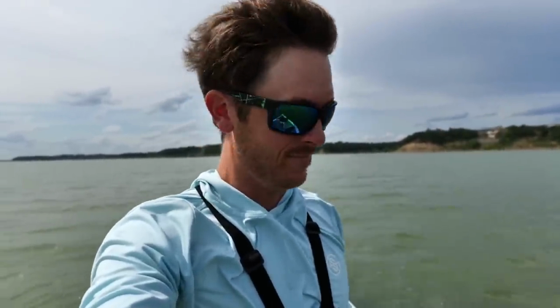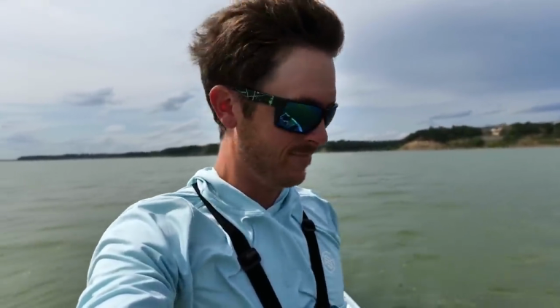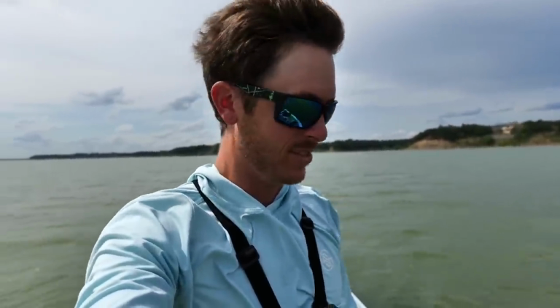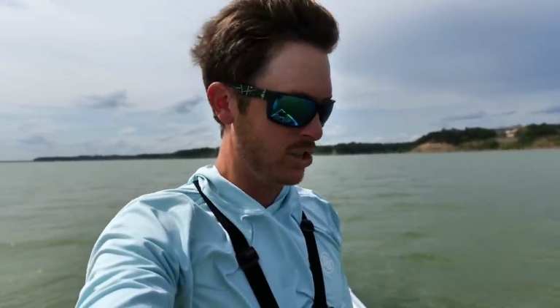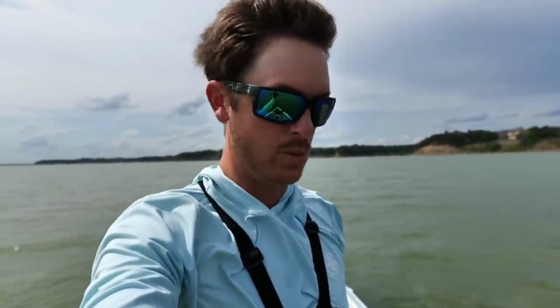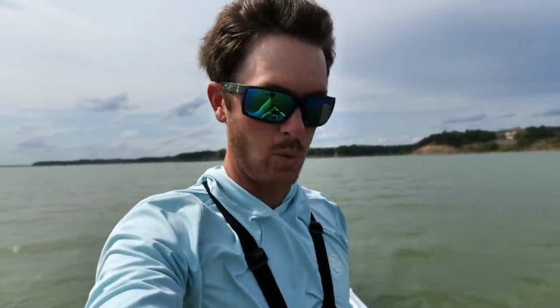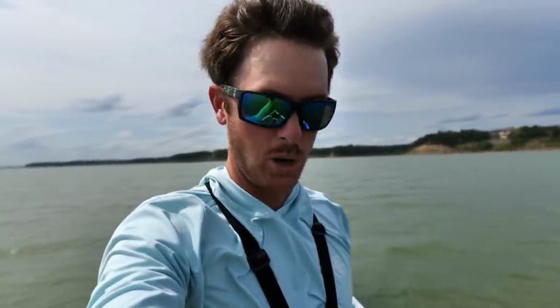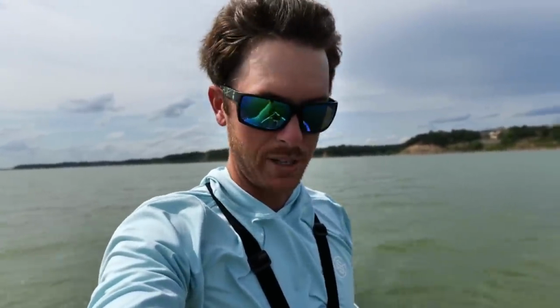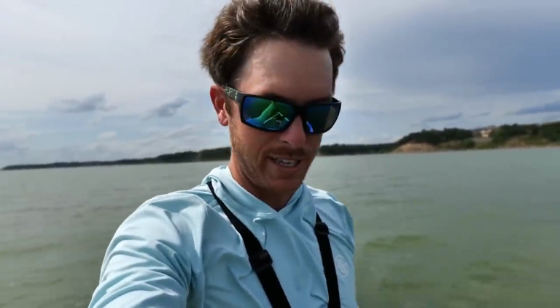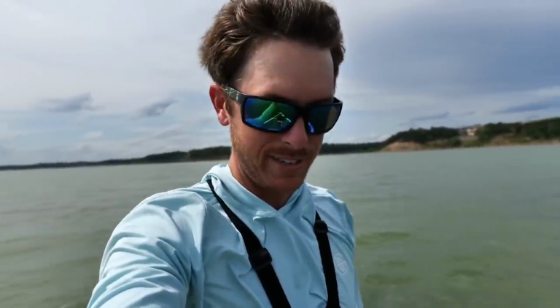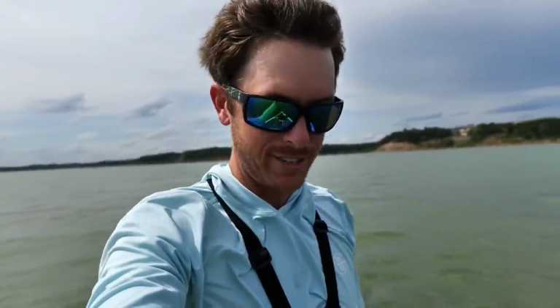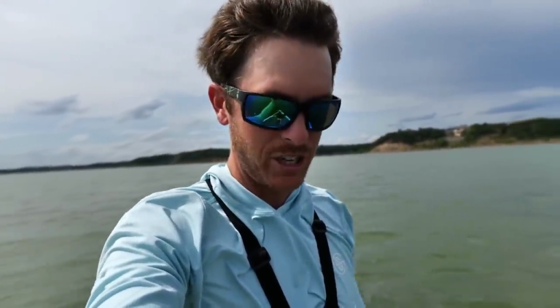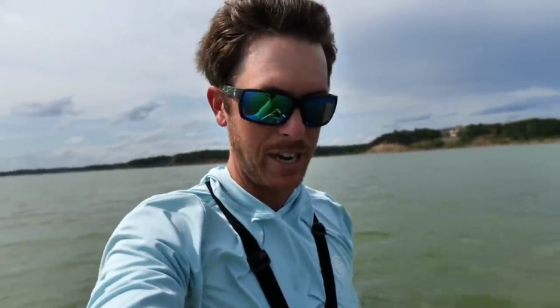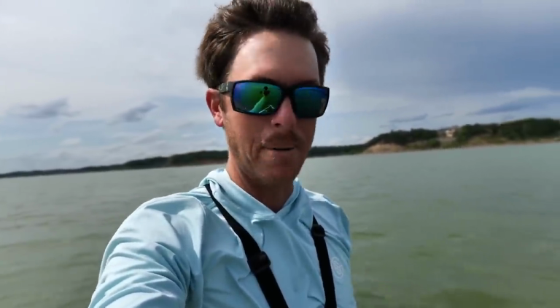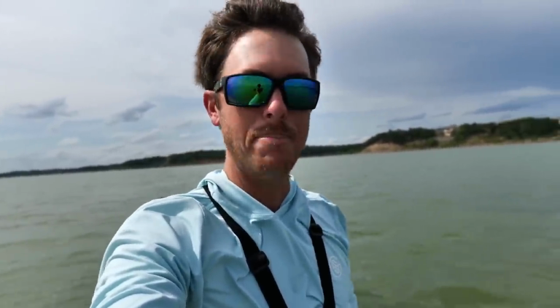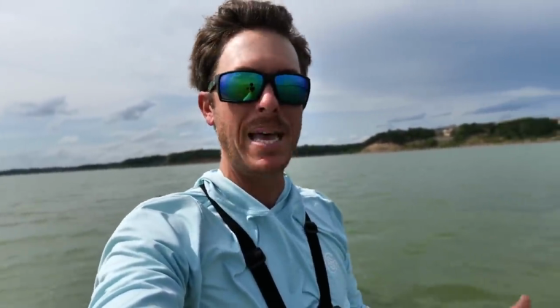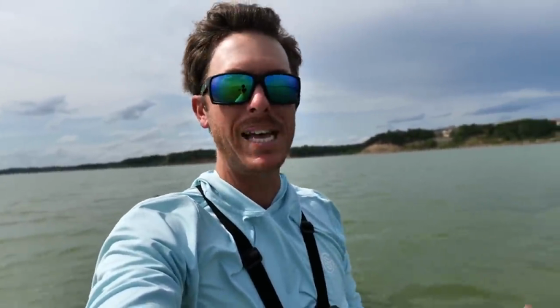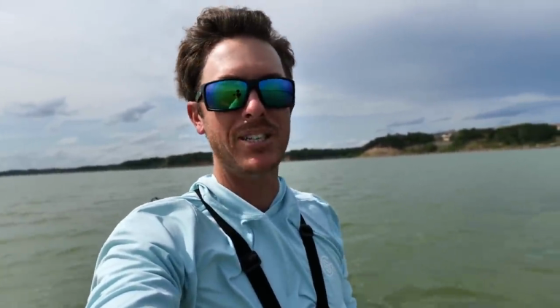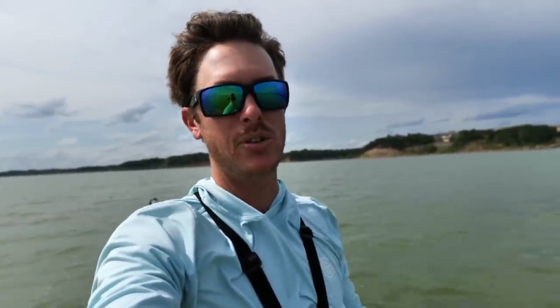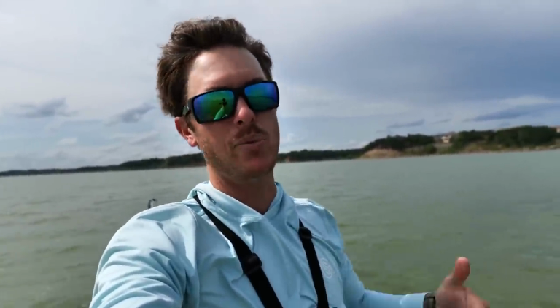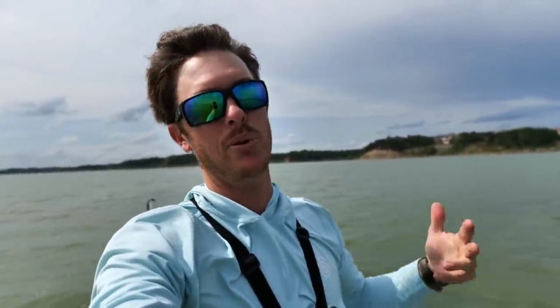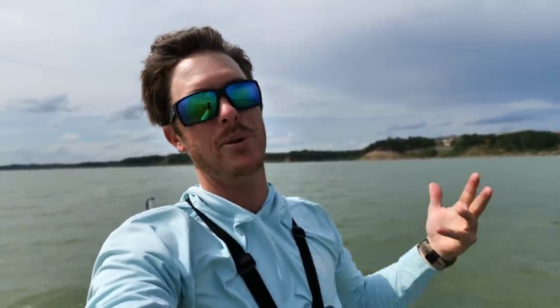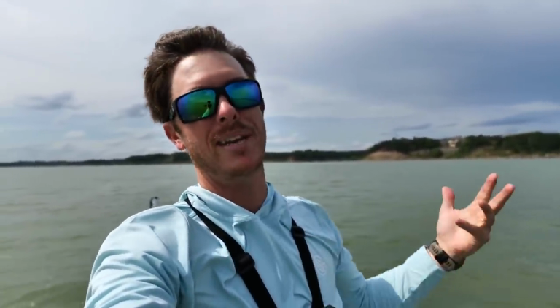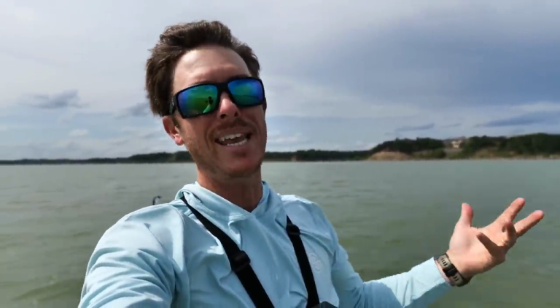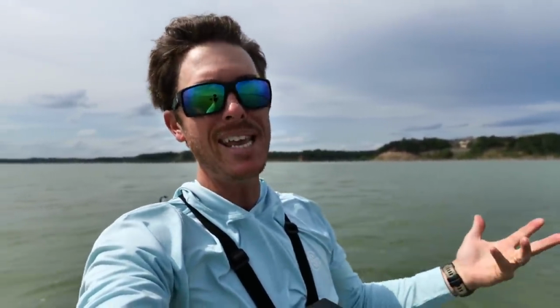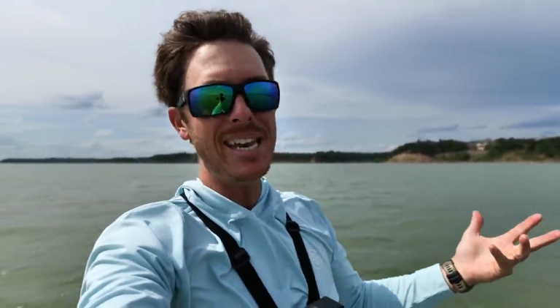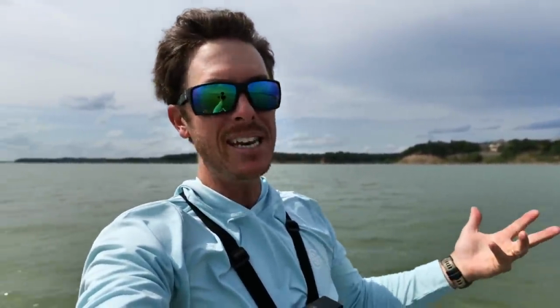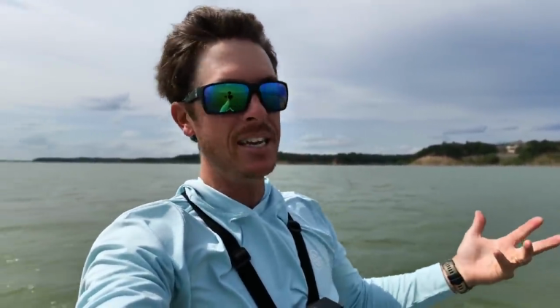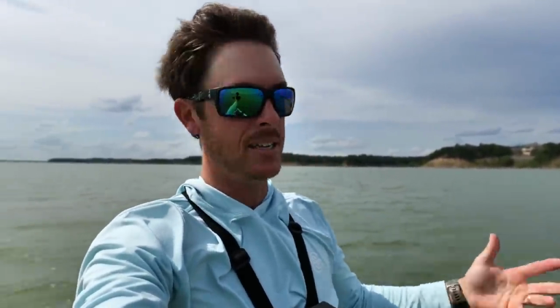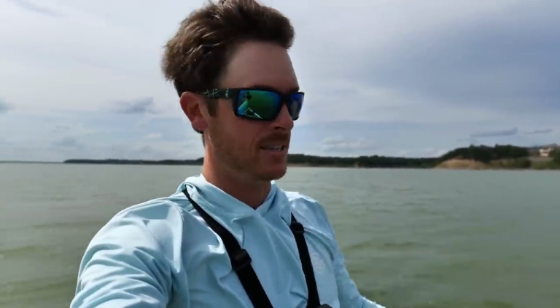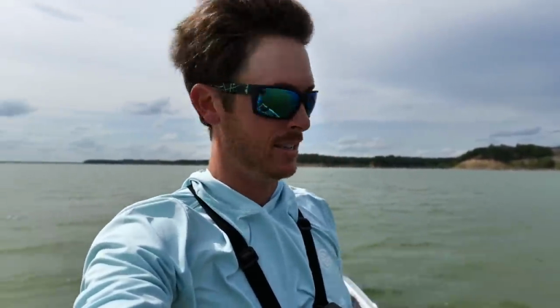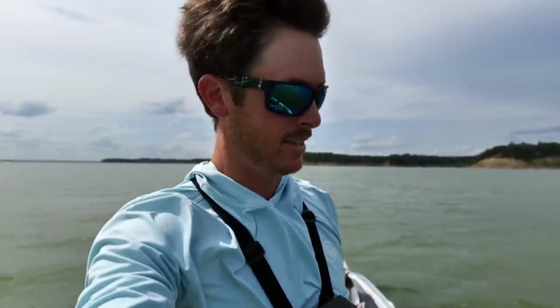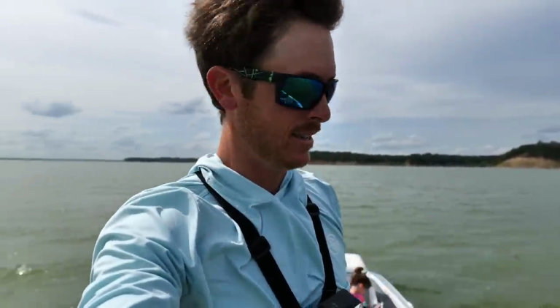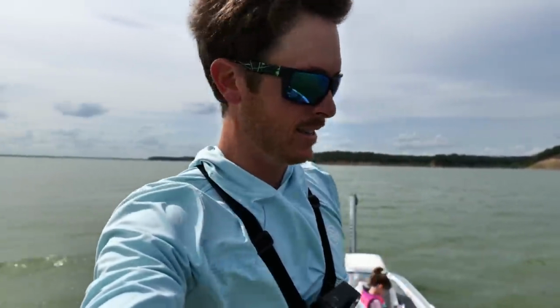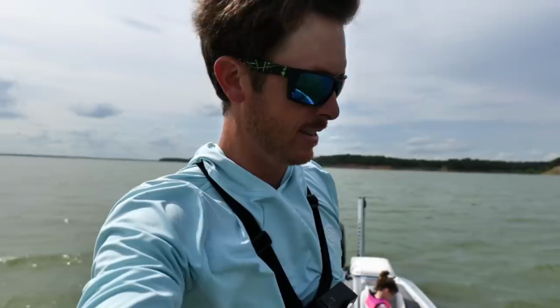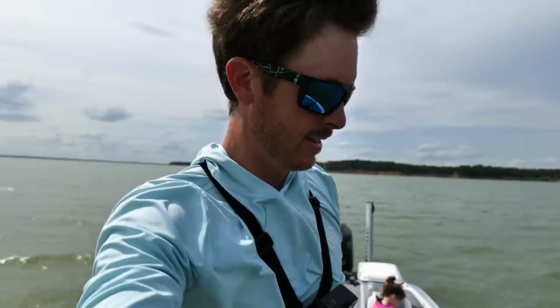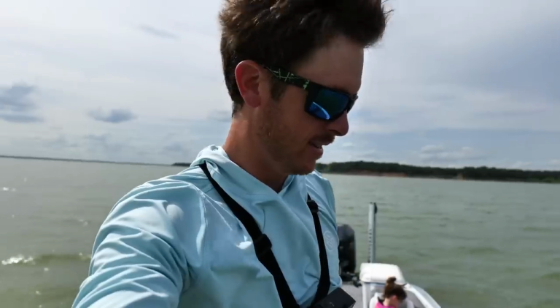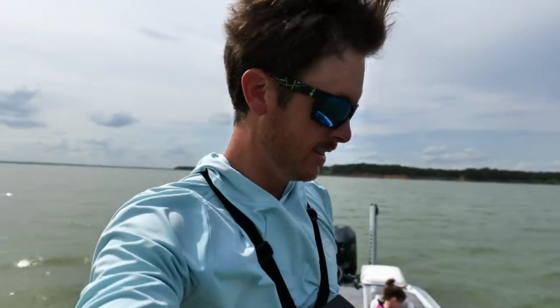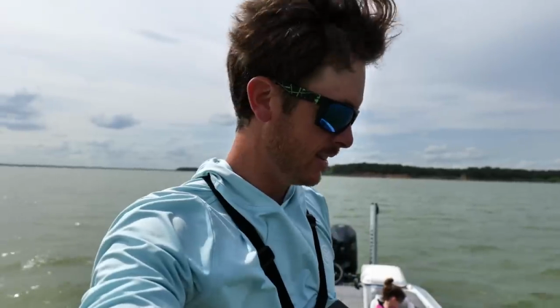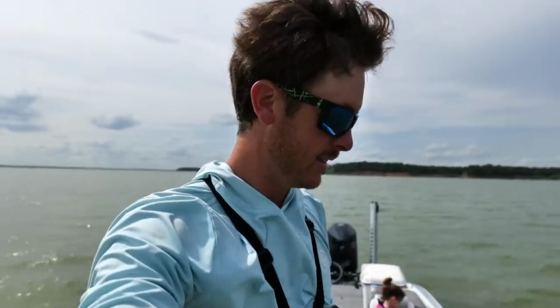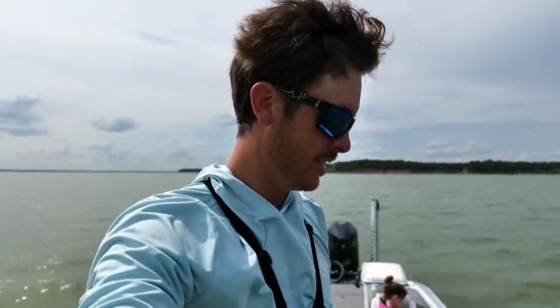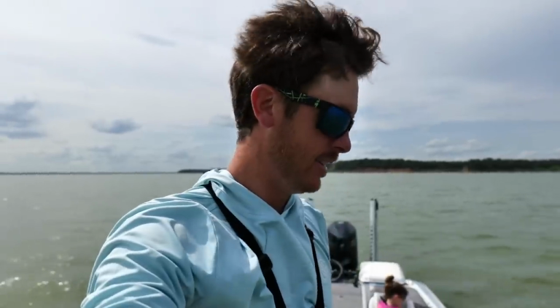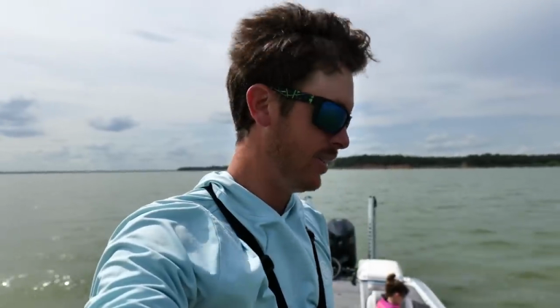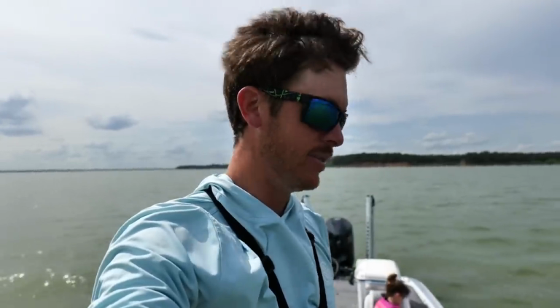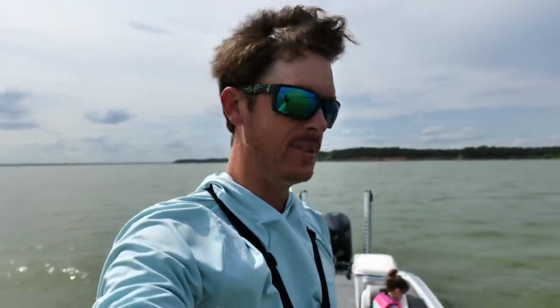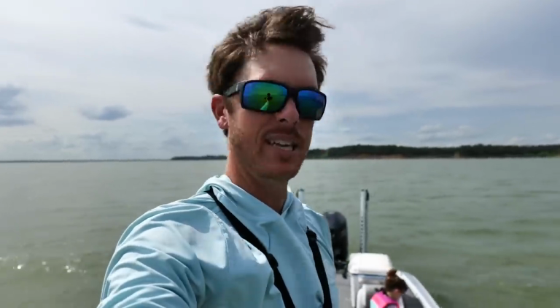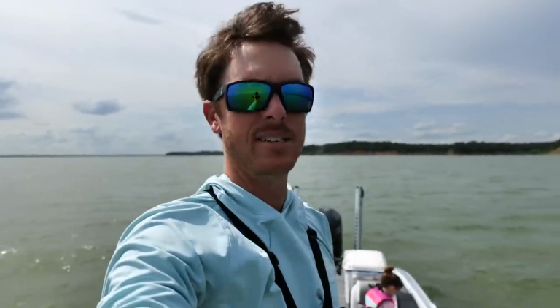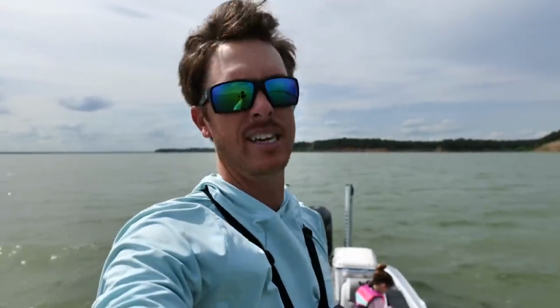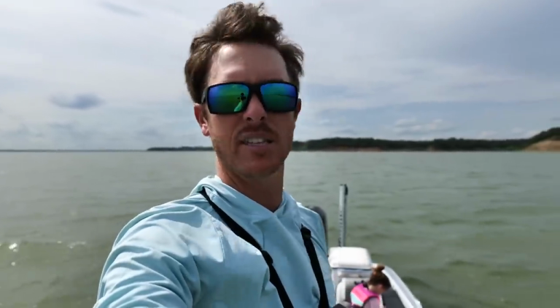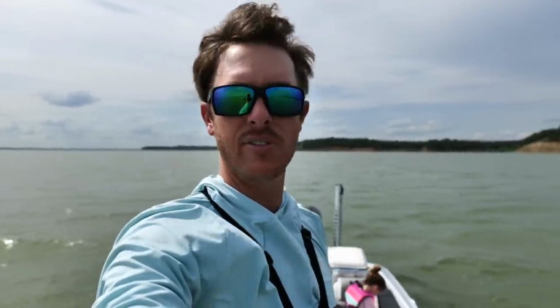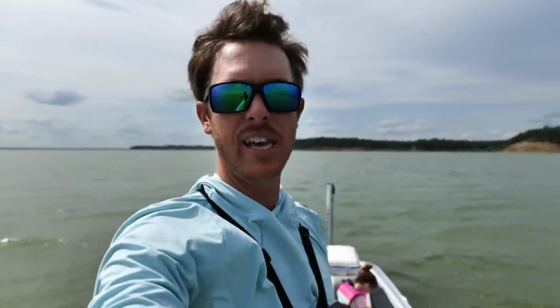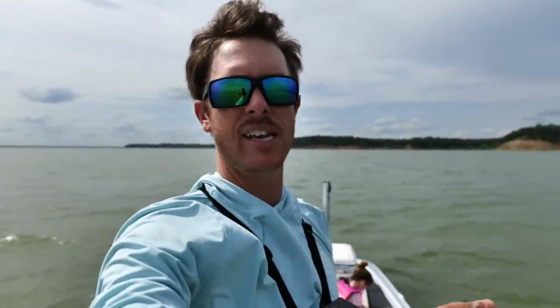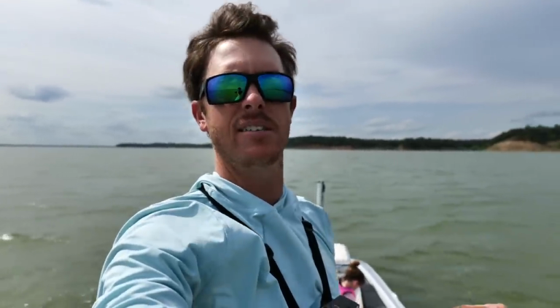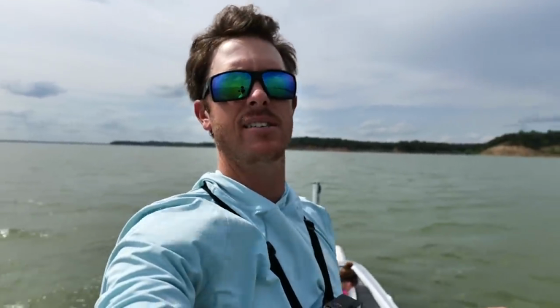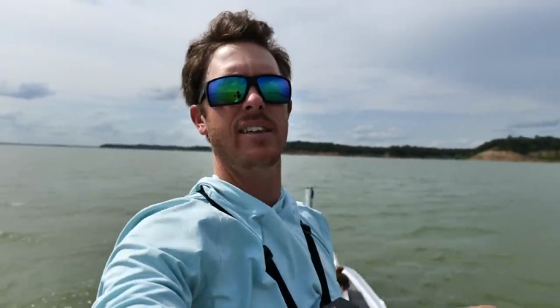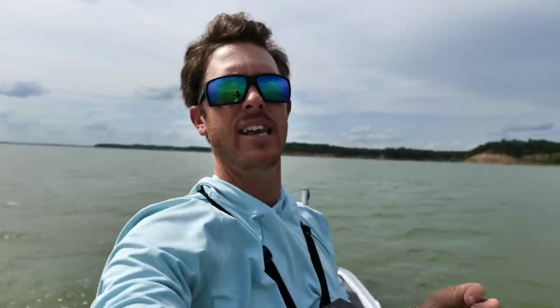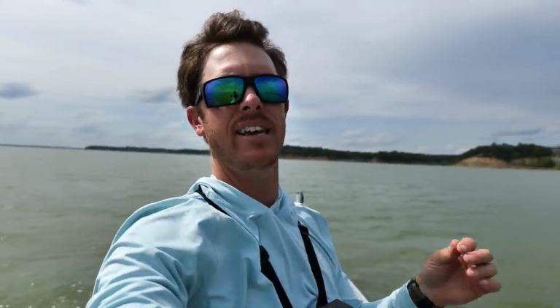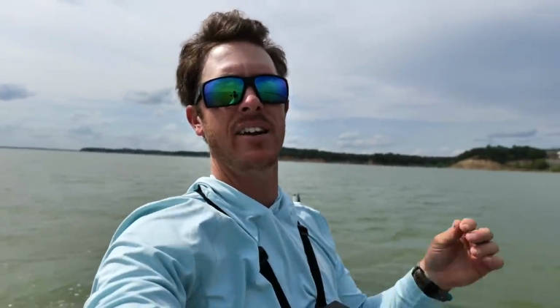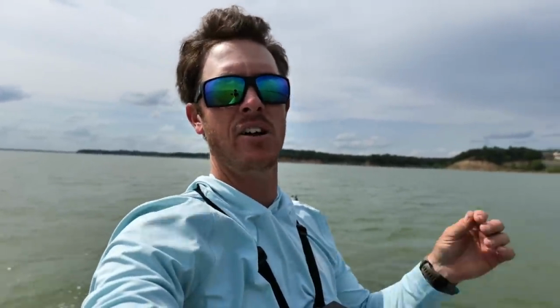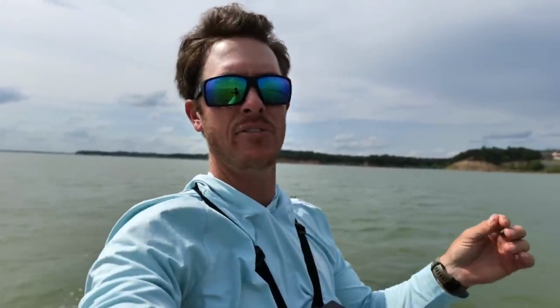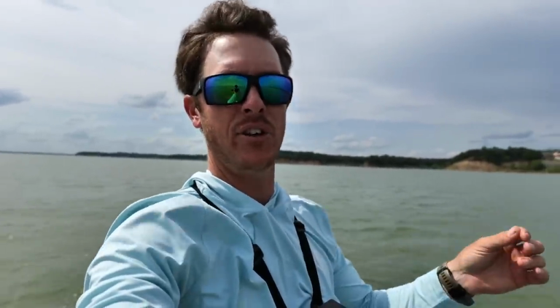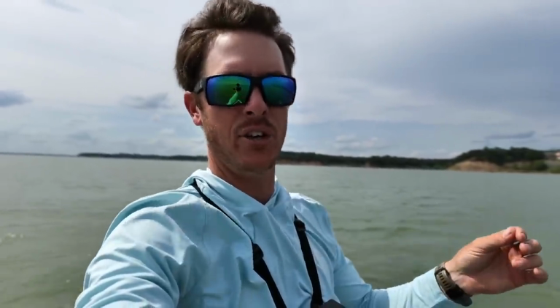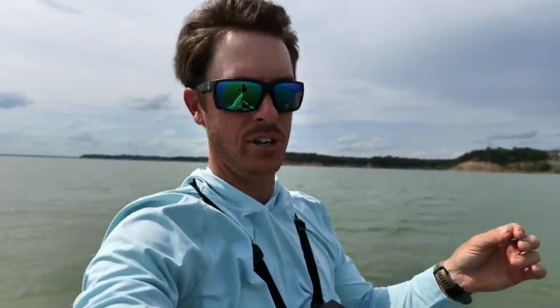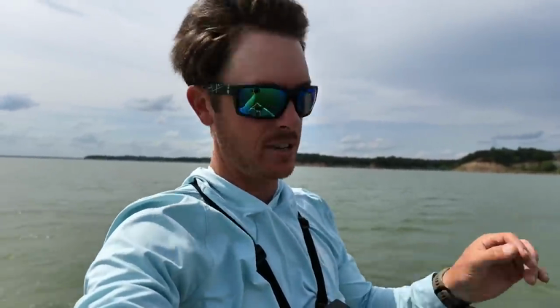Proud dad moment. Just let her do it by herself. She worked it, she got bit, she reeled it in. Next phase — getting it off the hook.